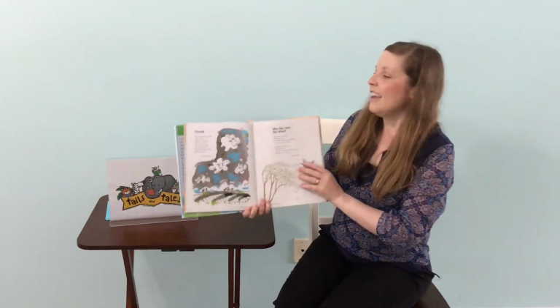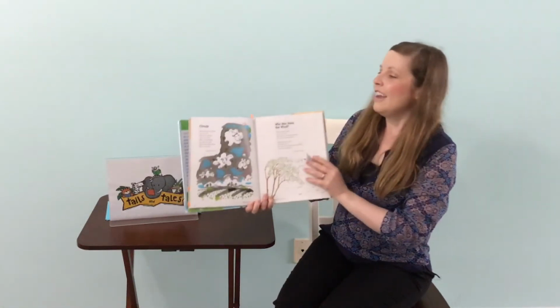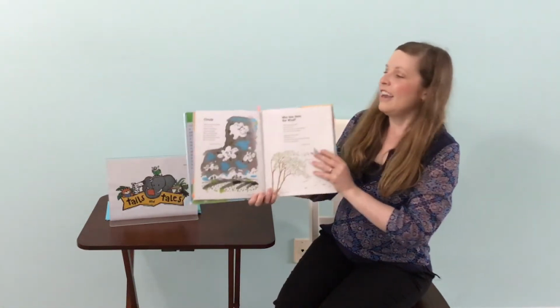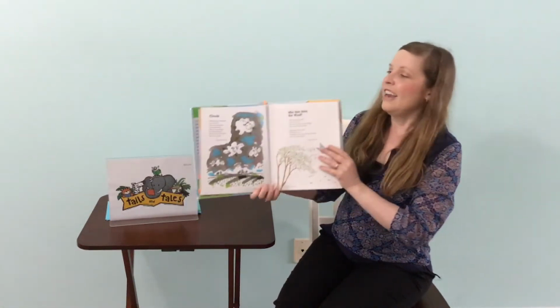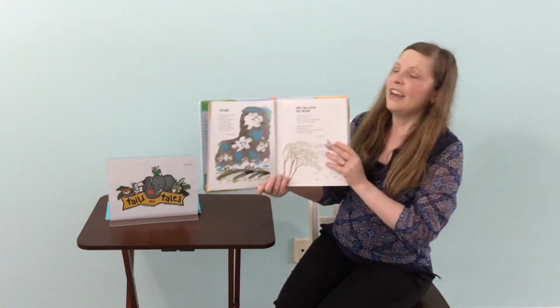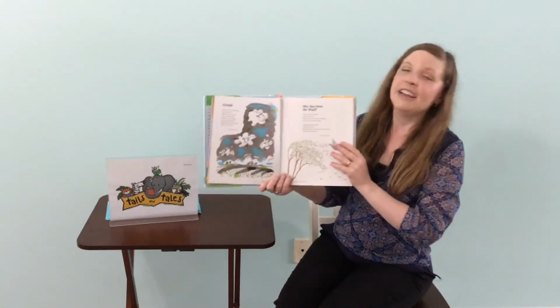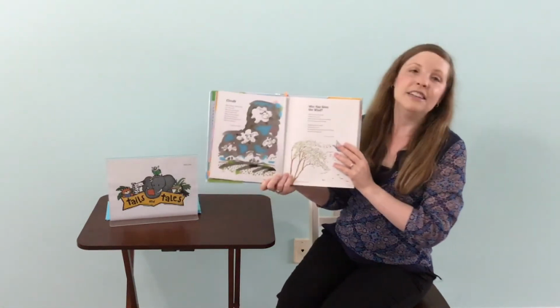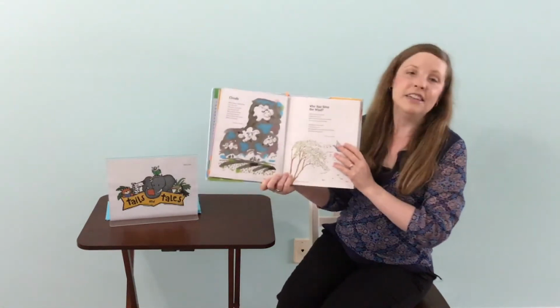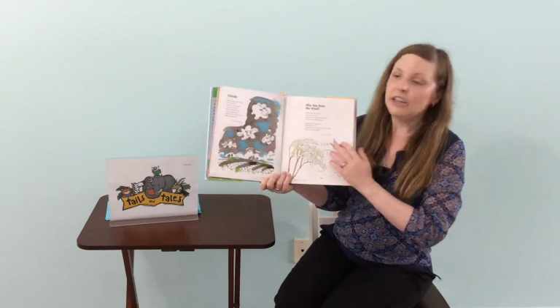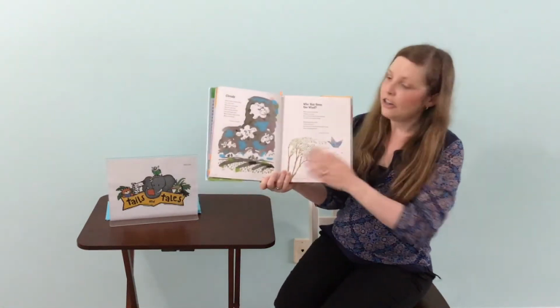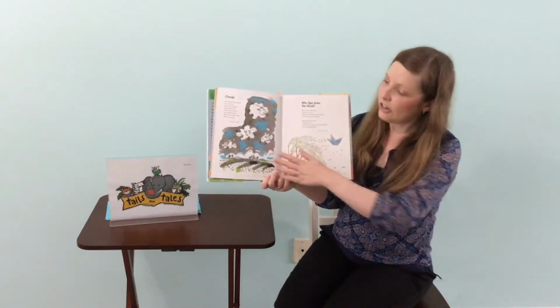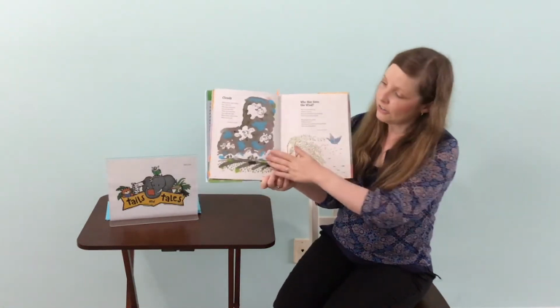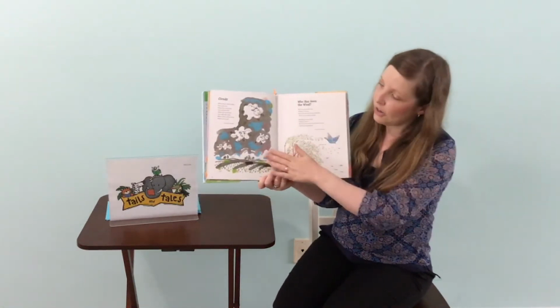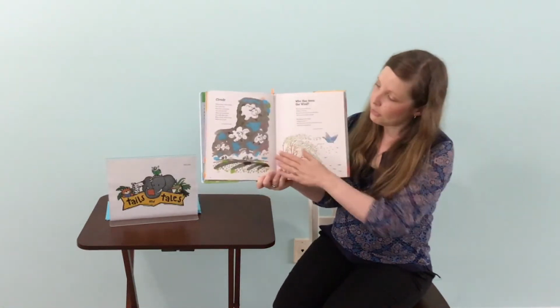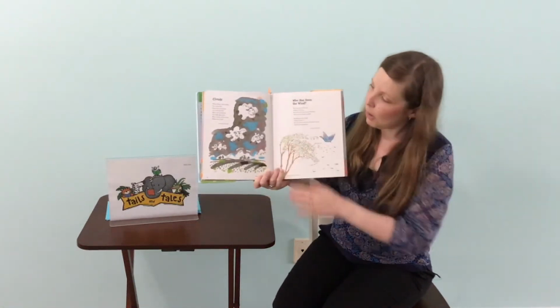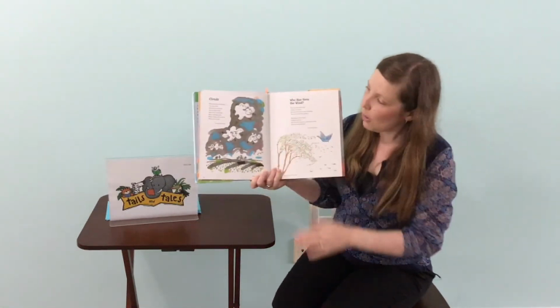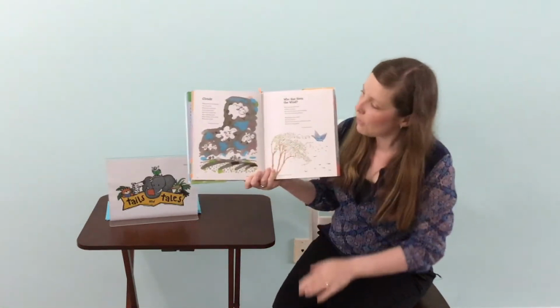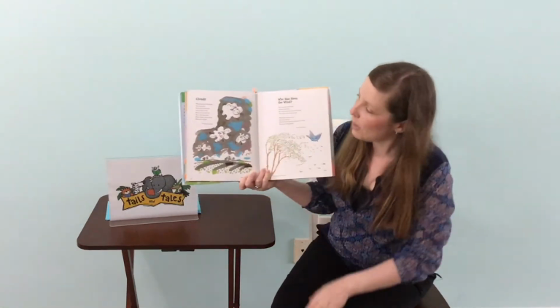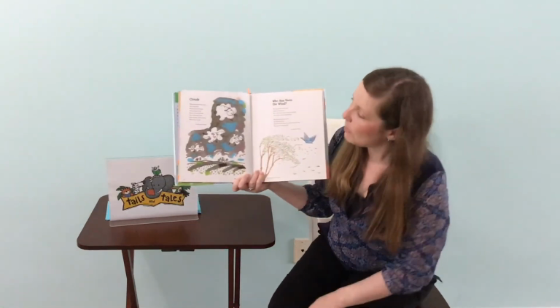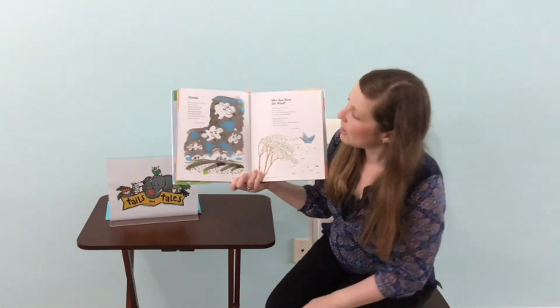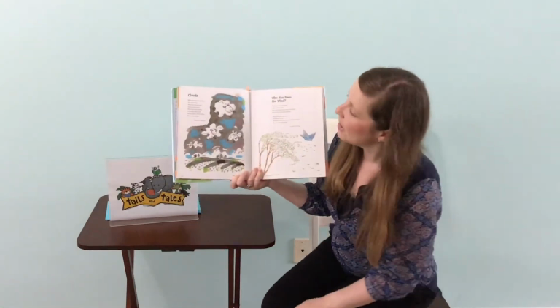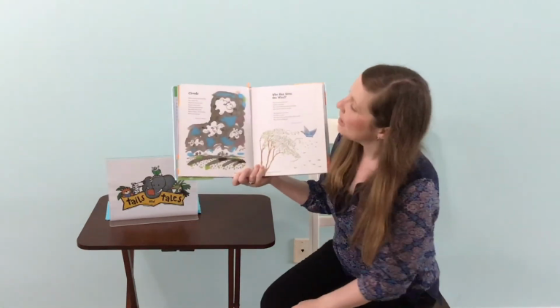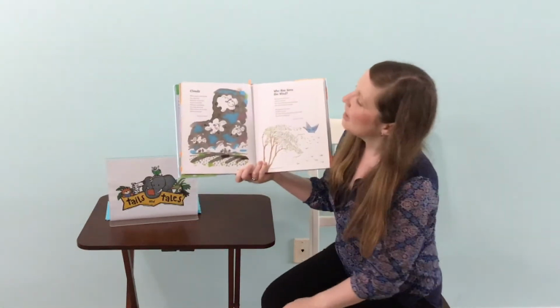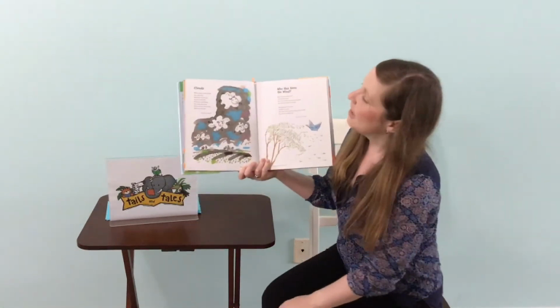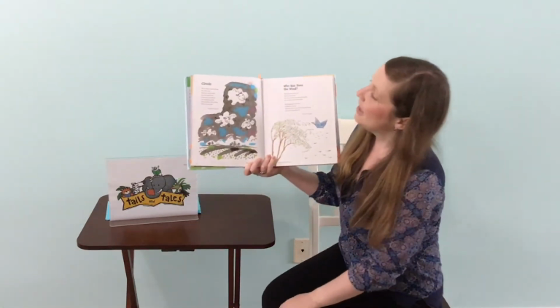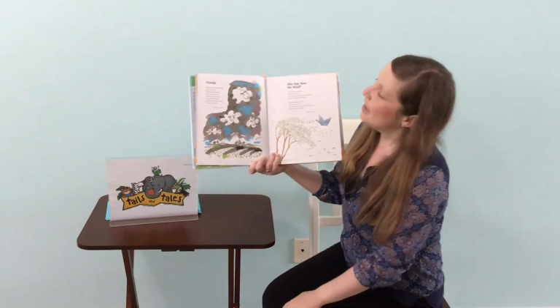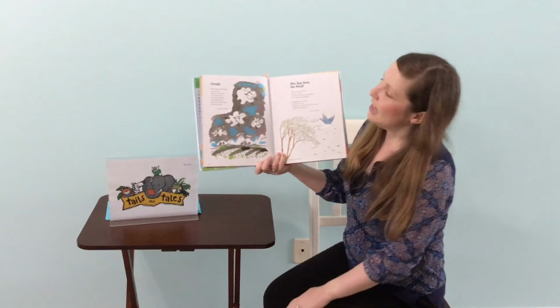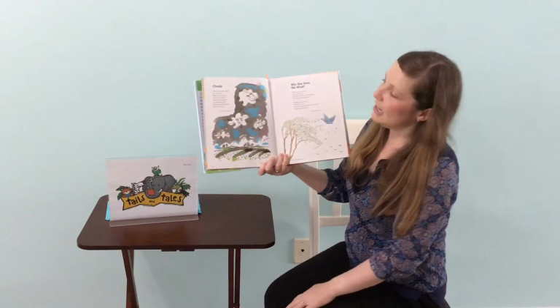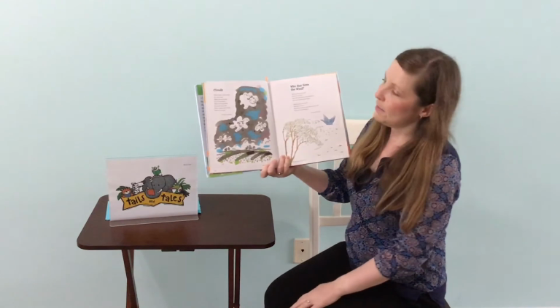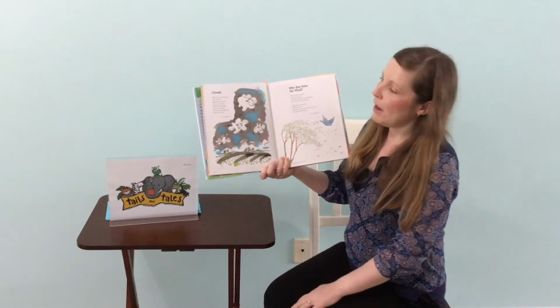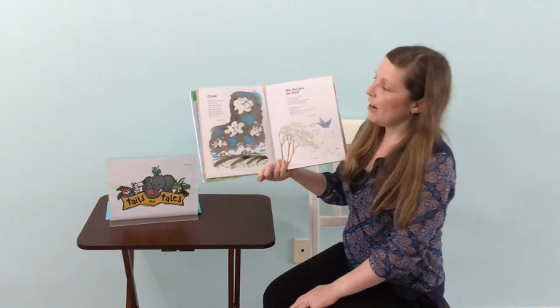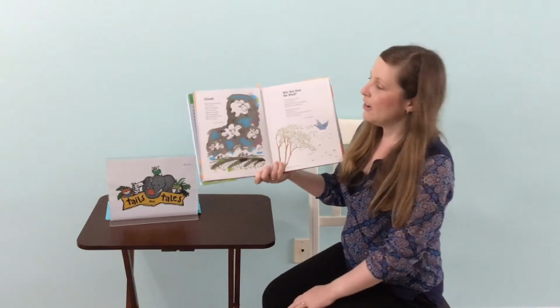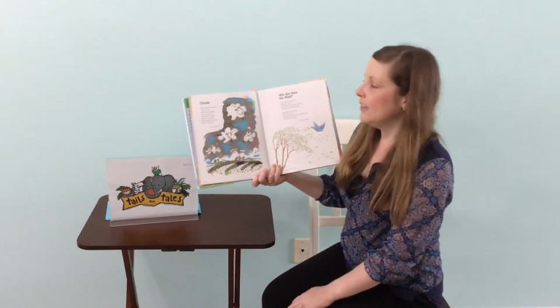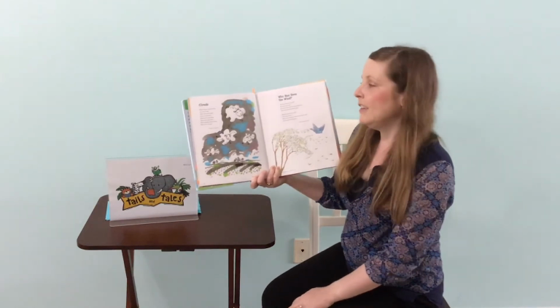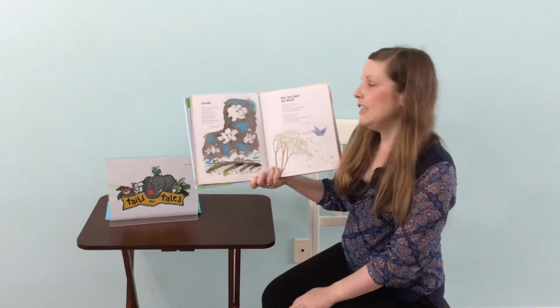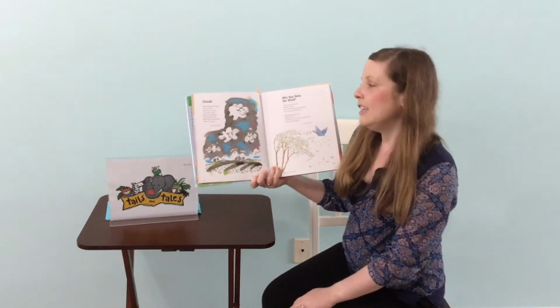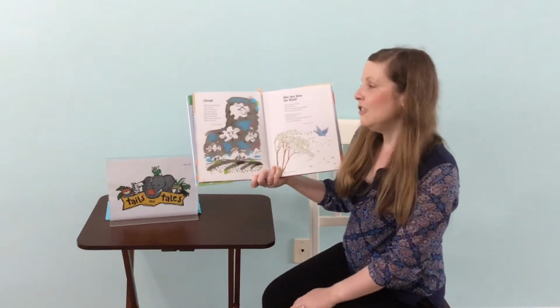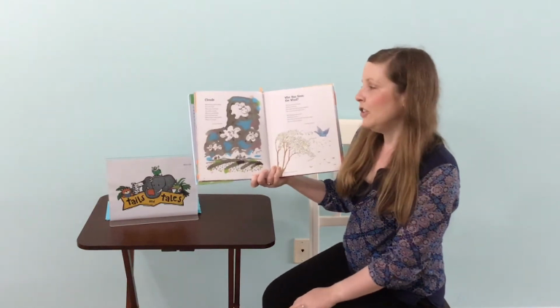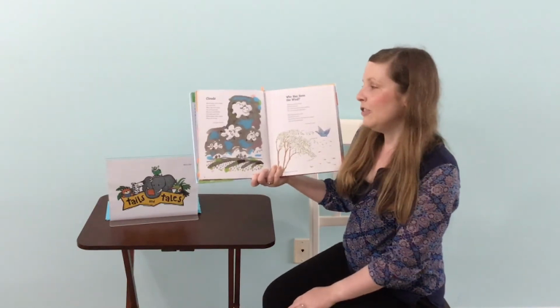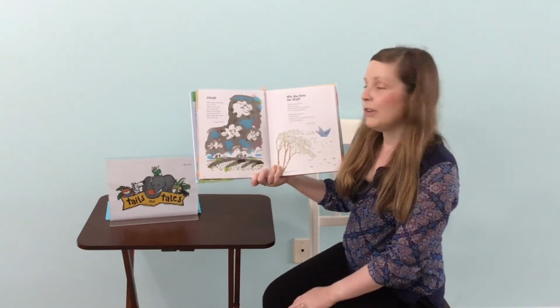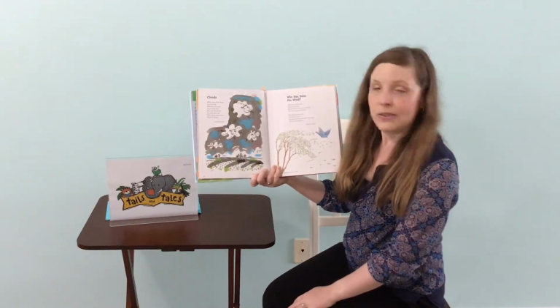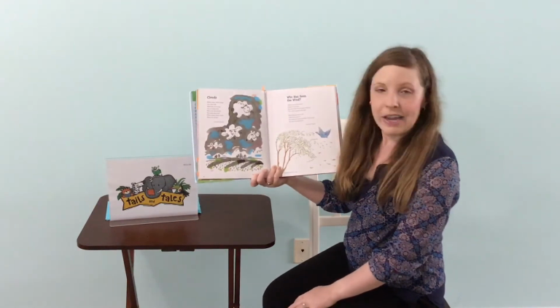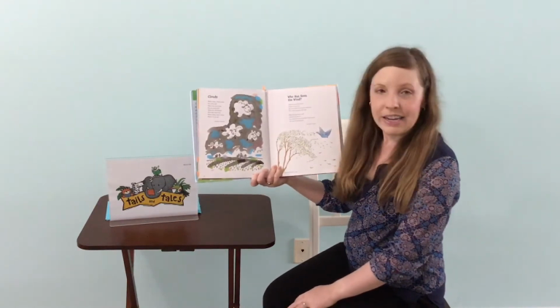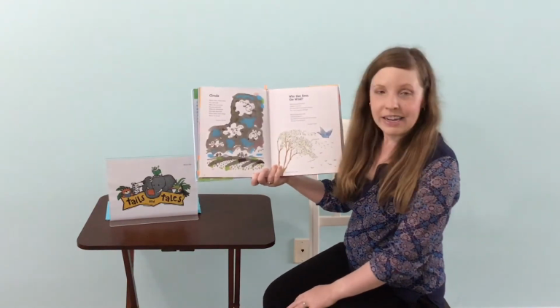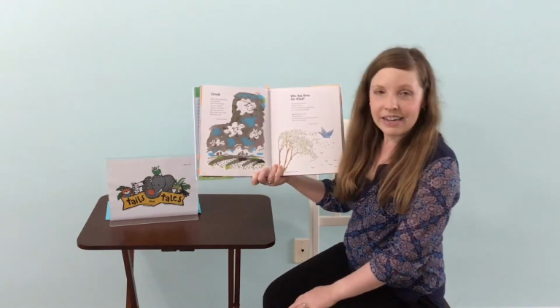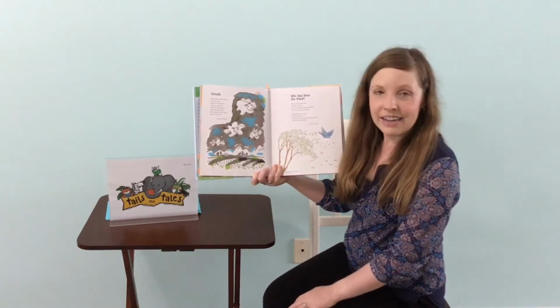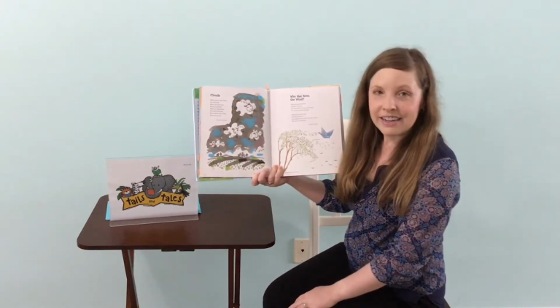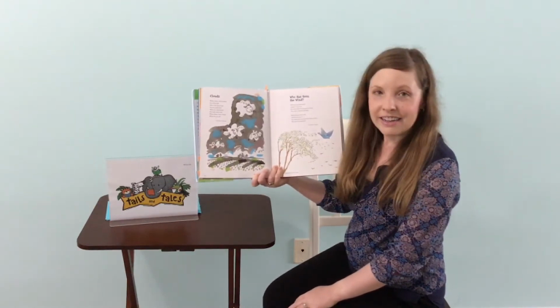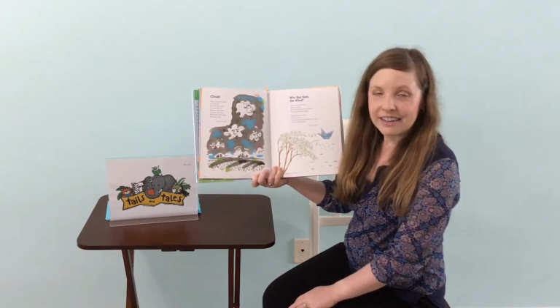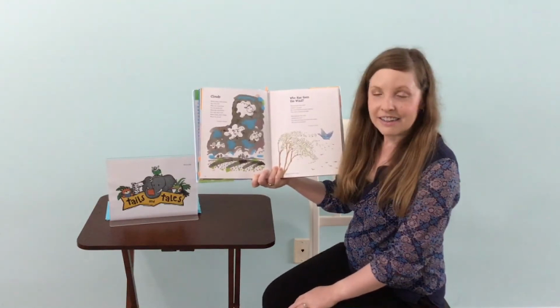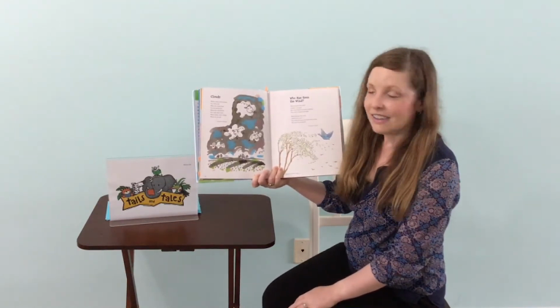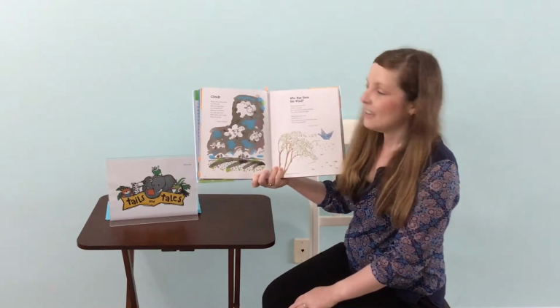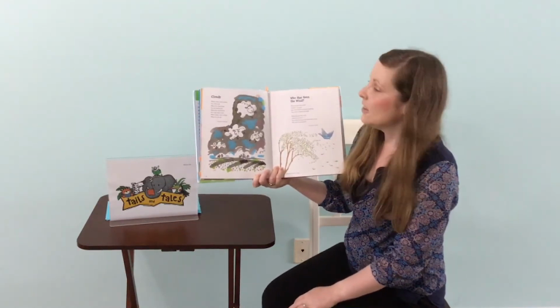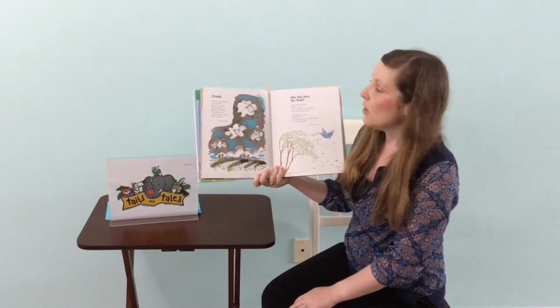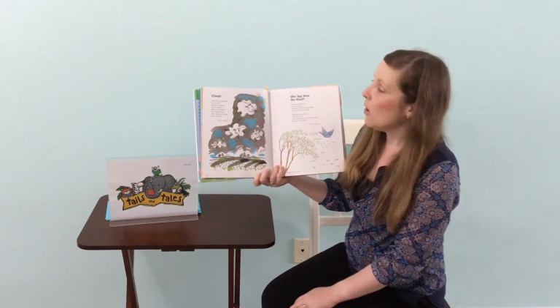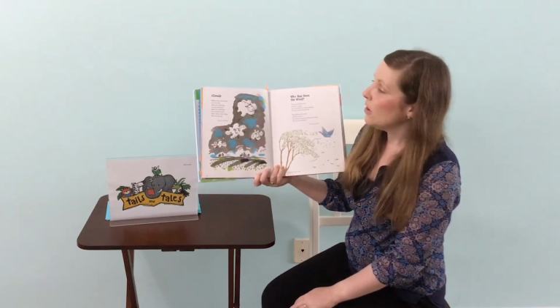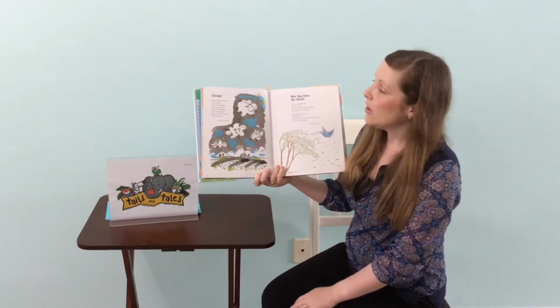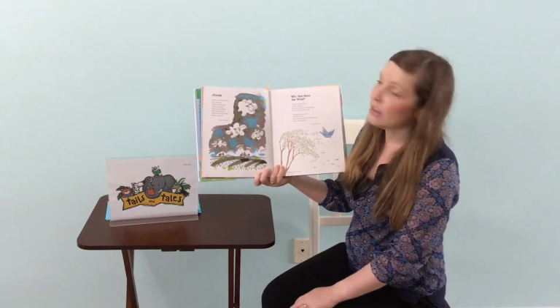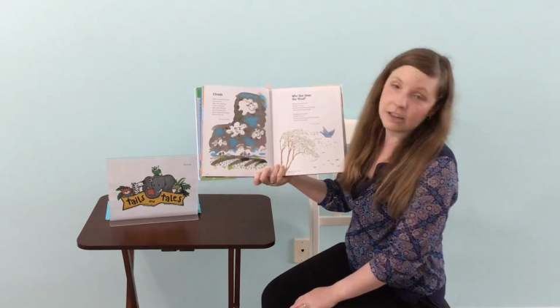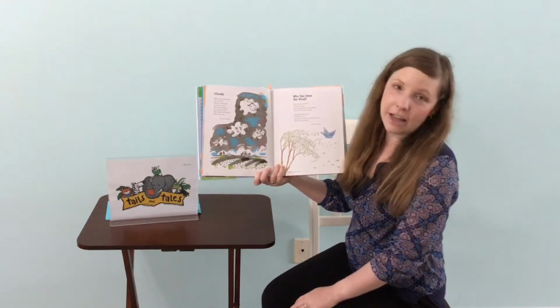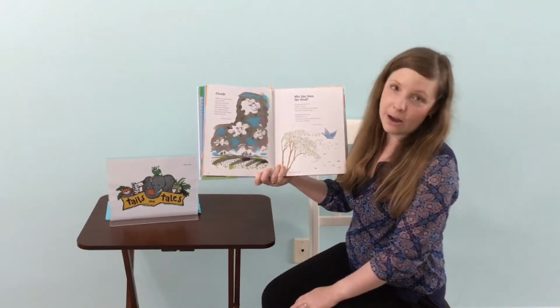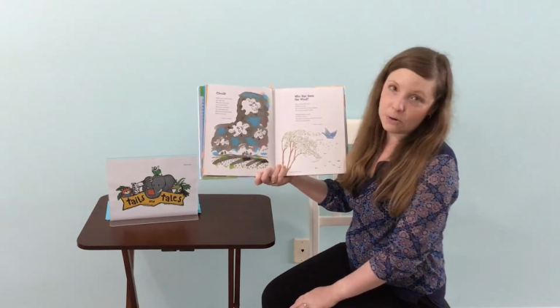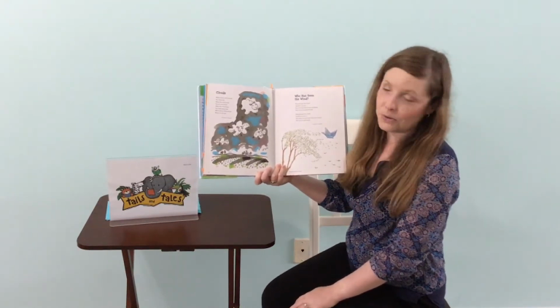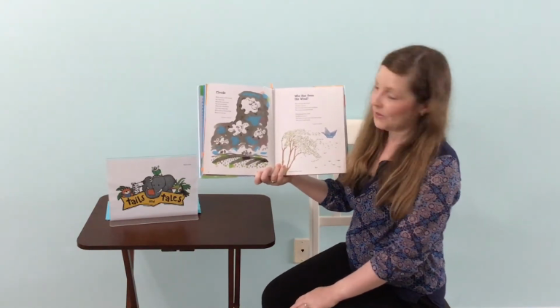And here is our poem. It's by Christina G. Rossetti. It's called Clouds.